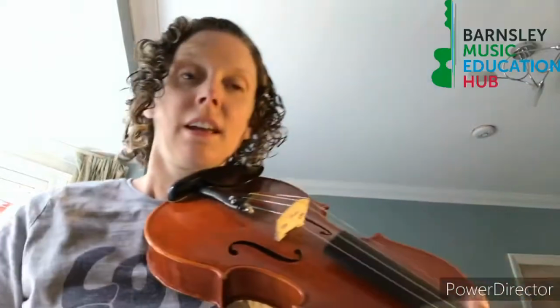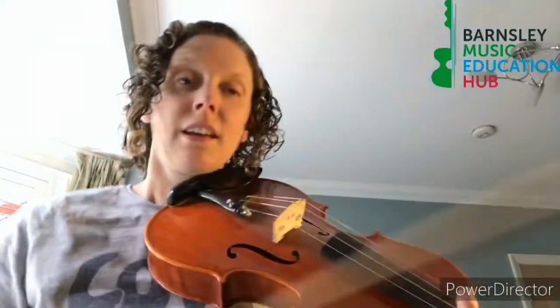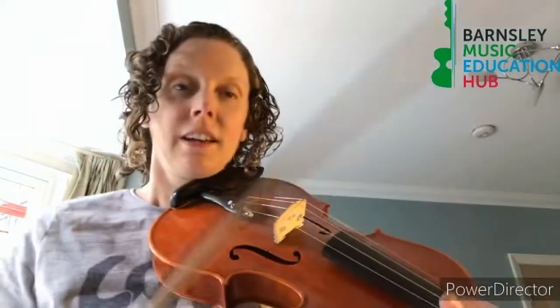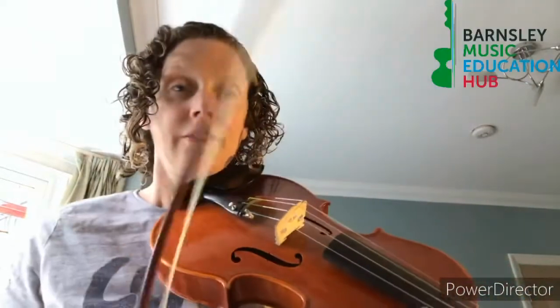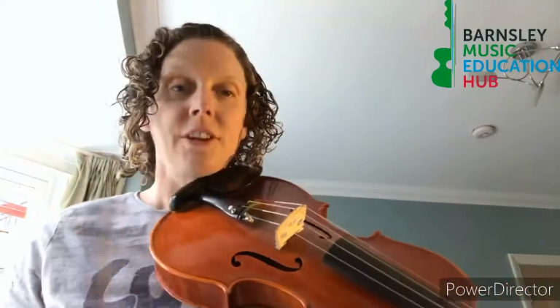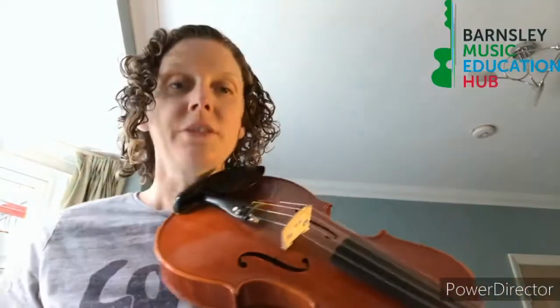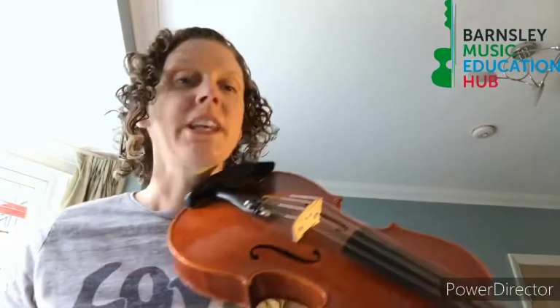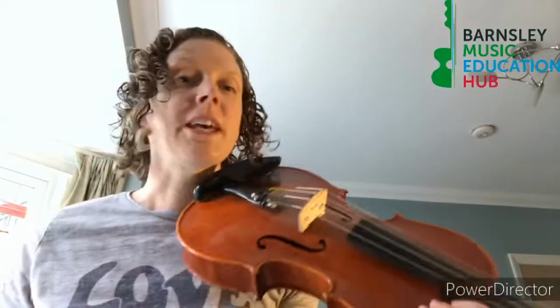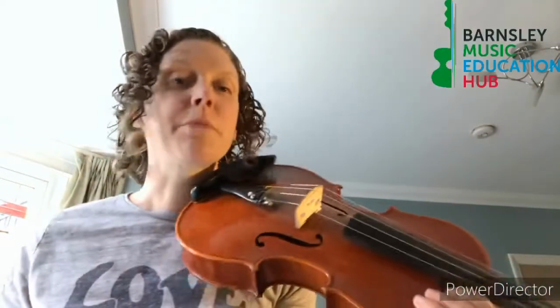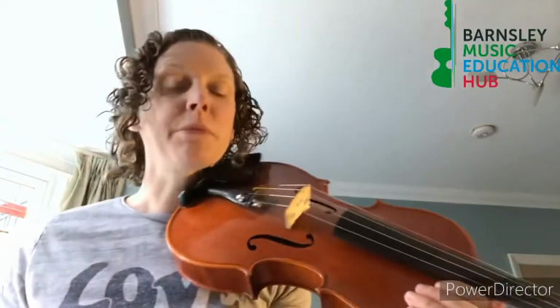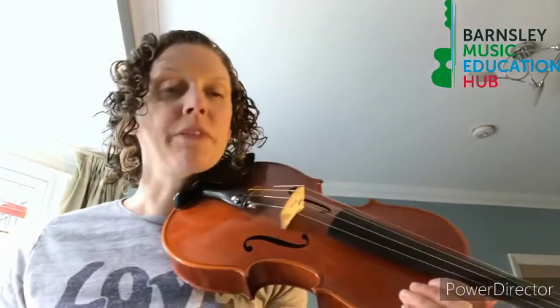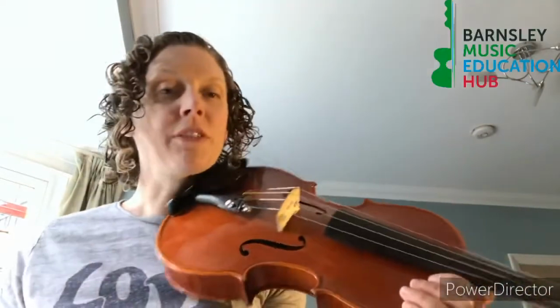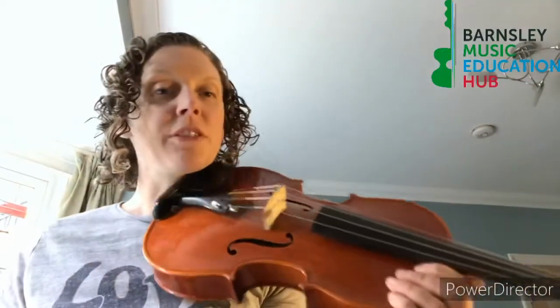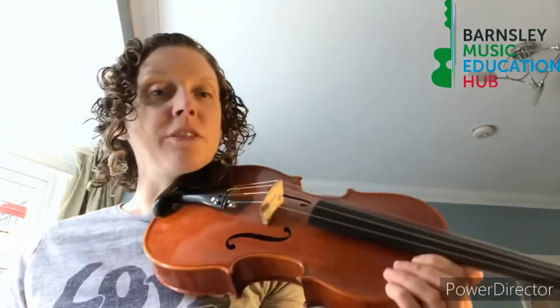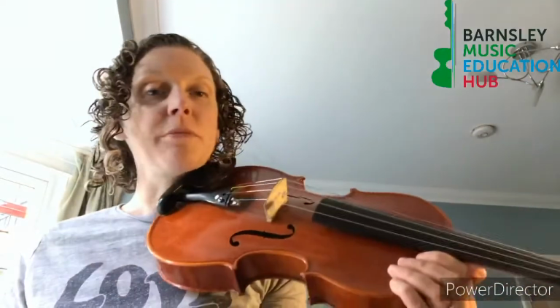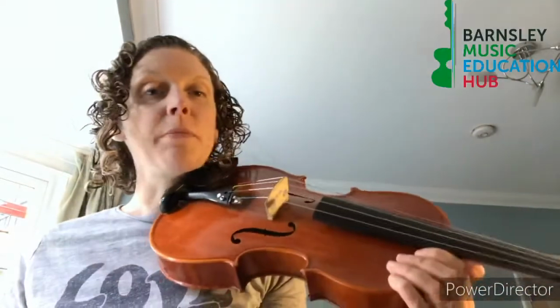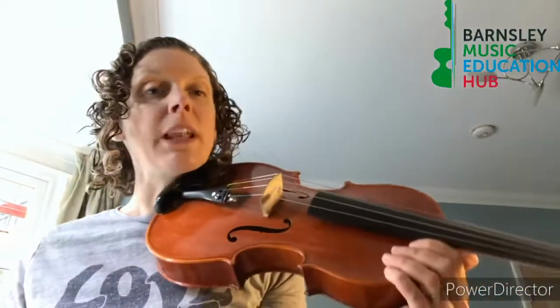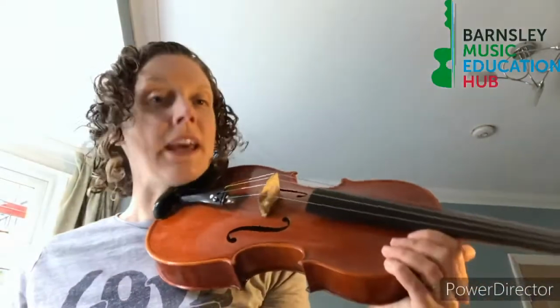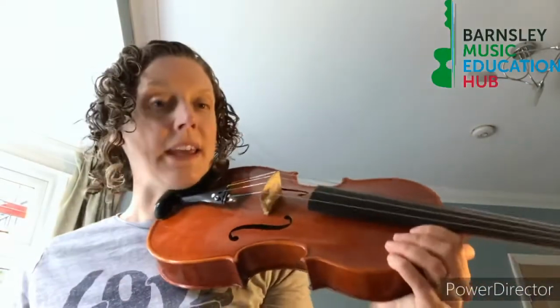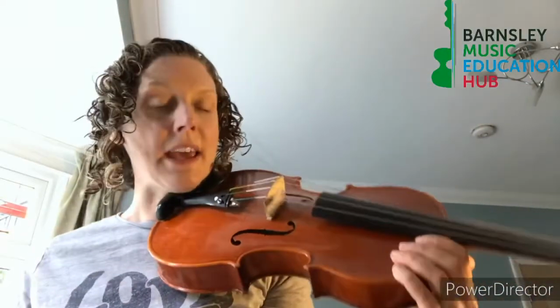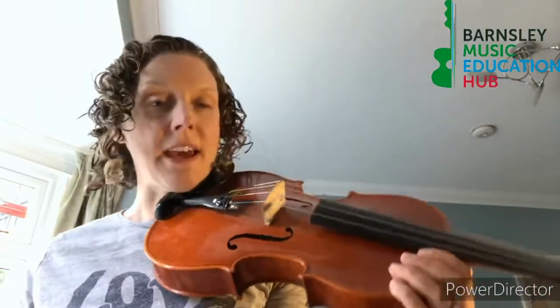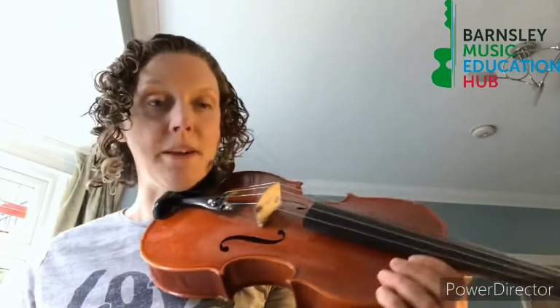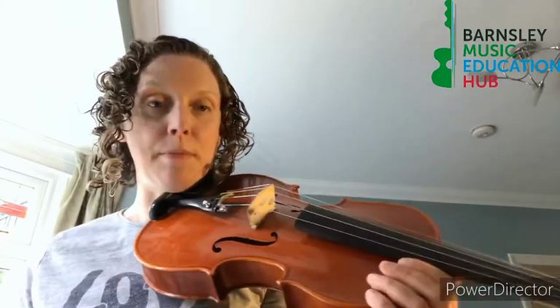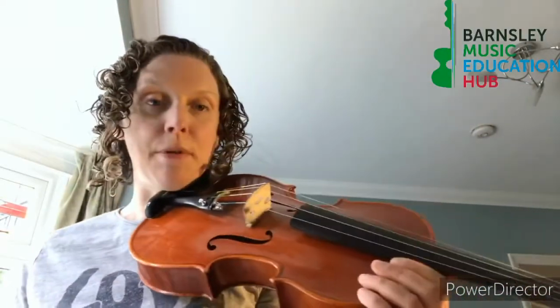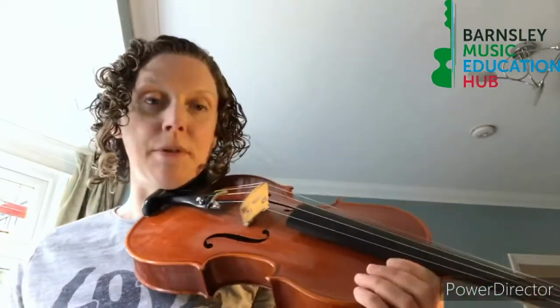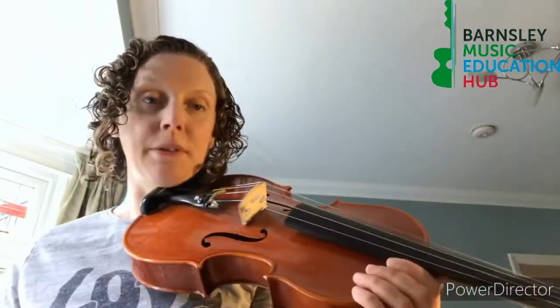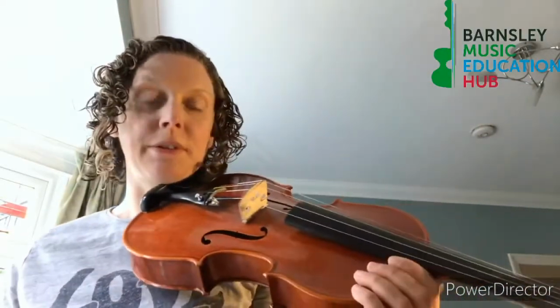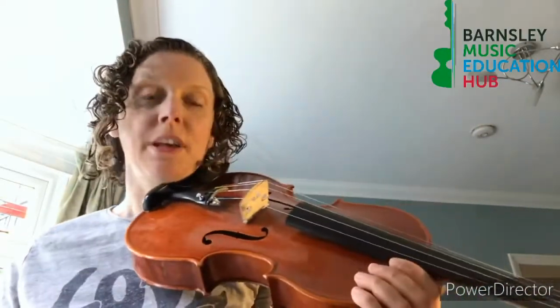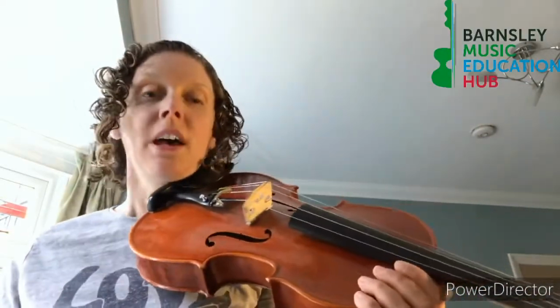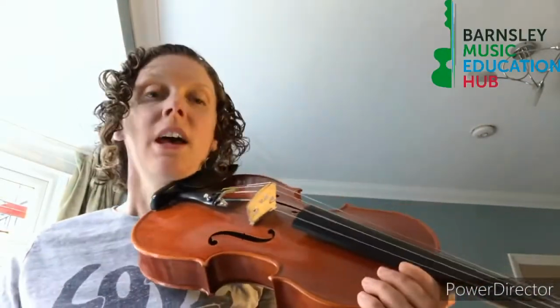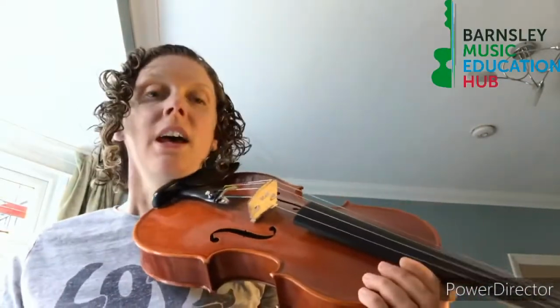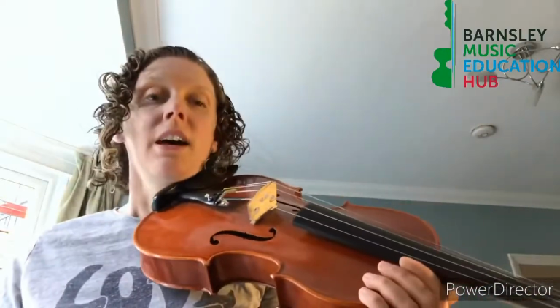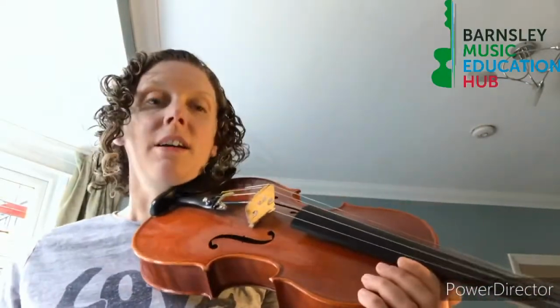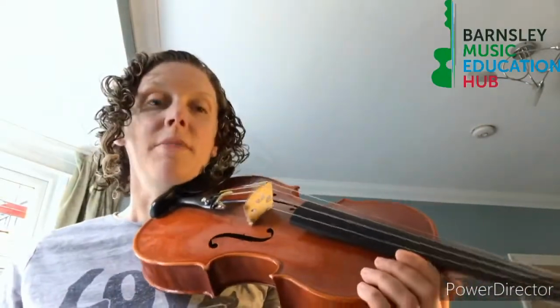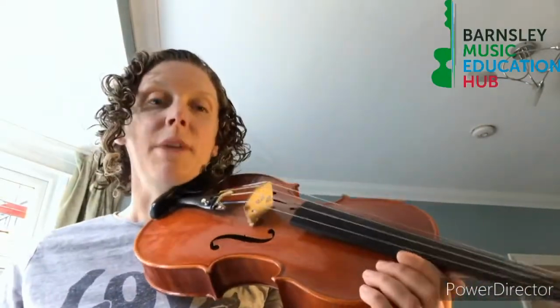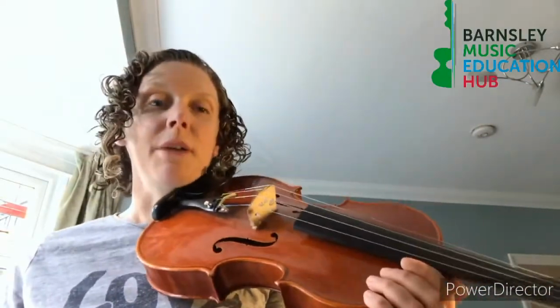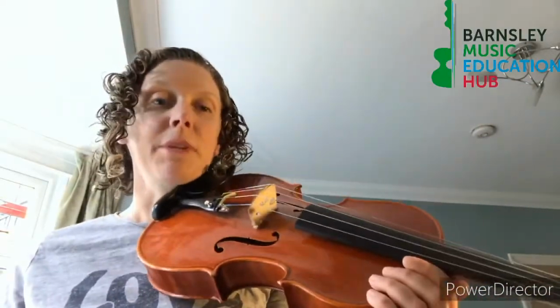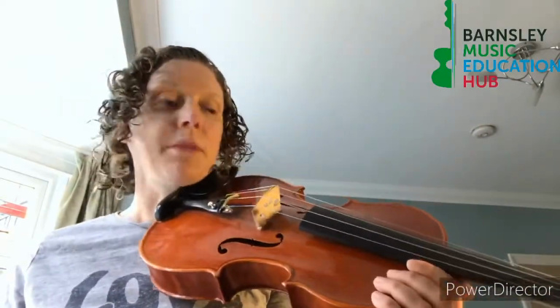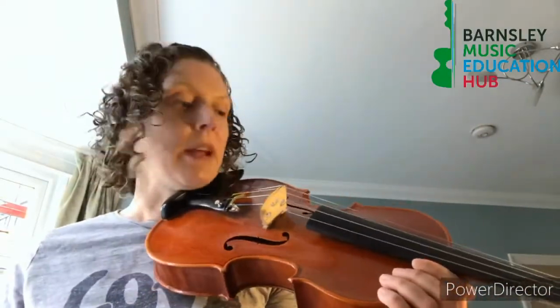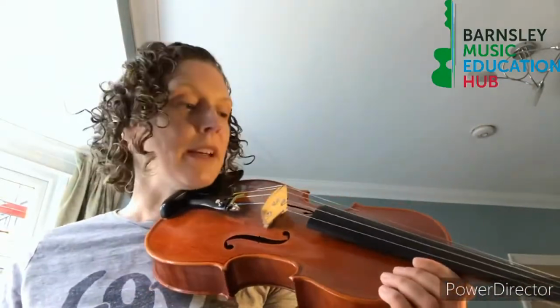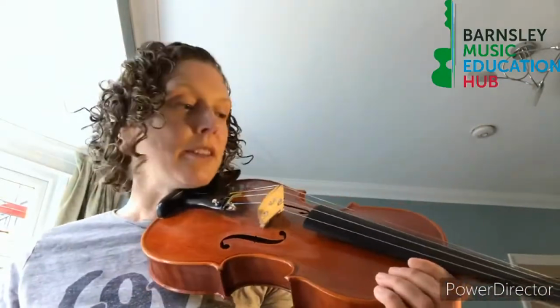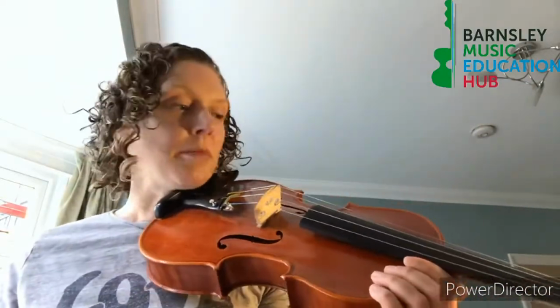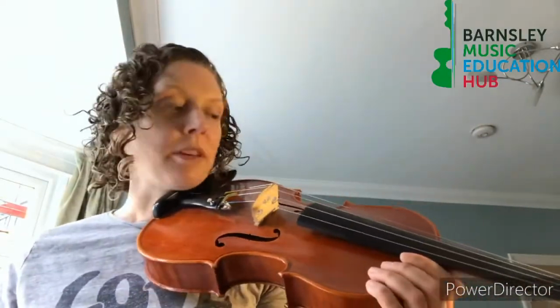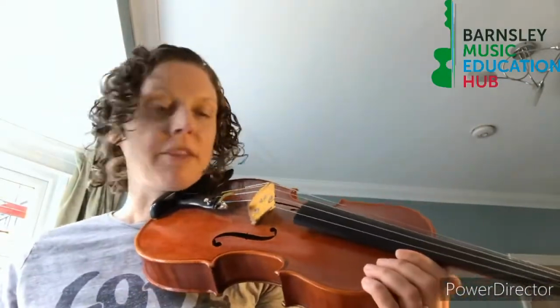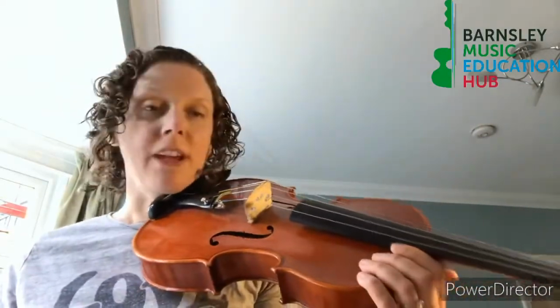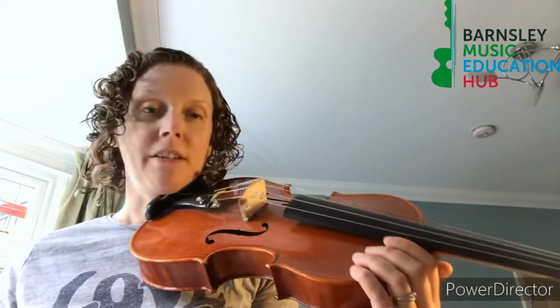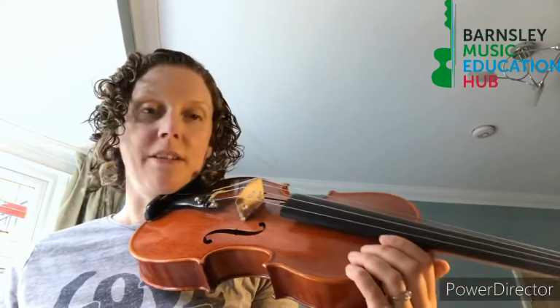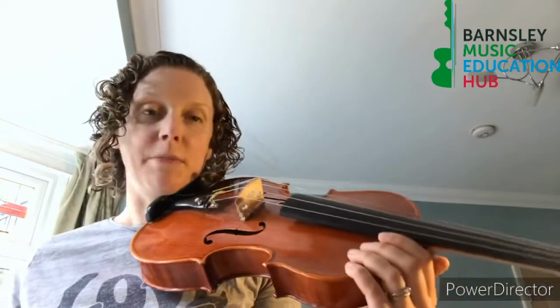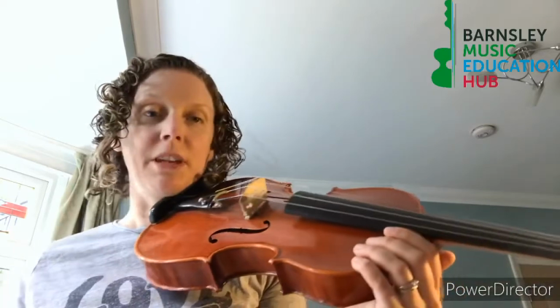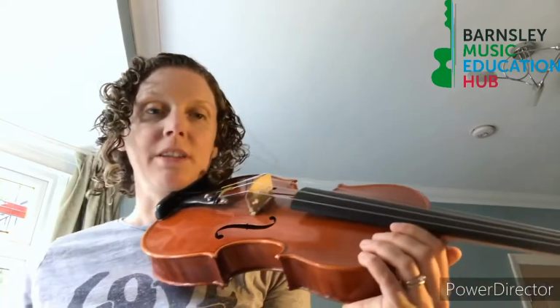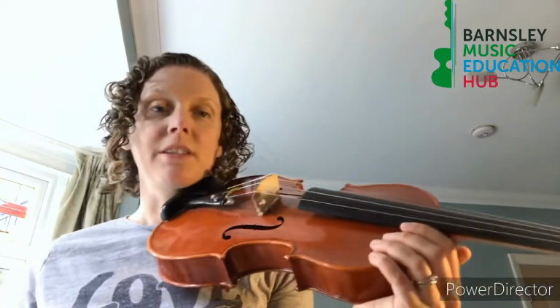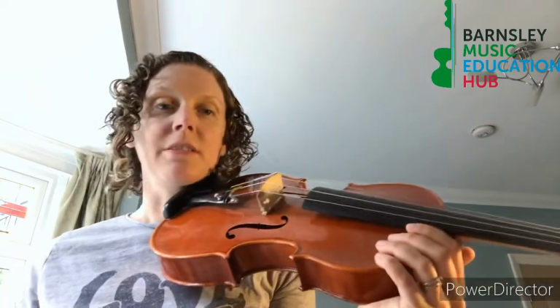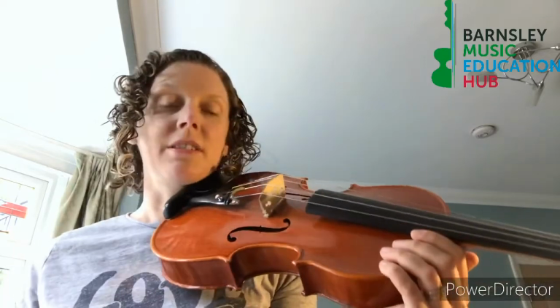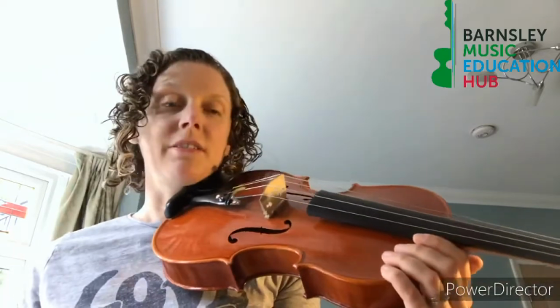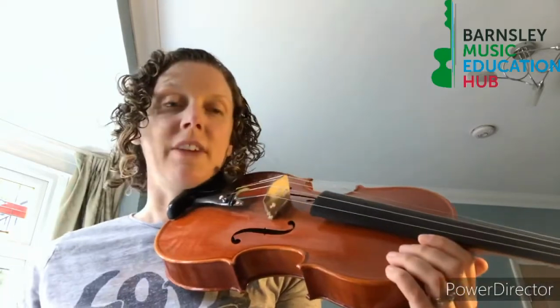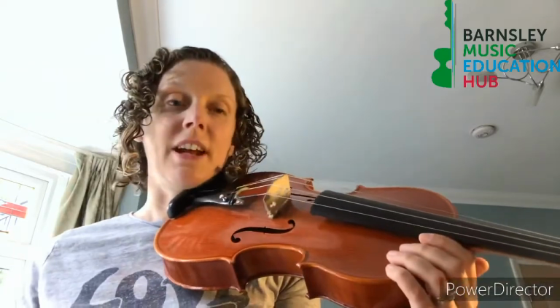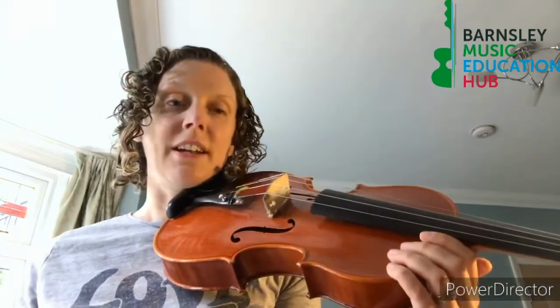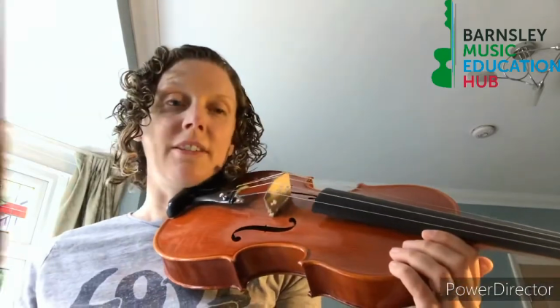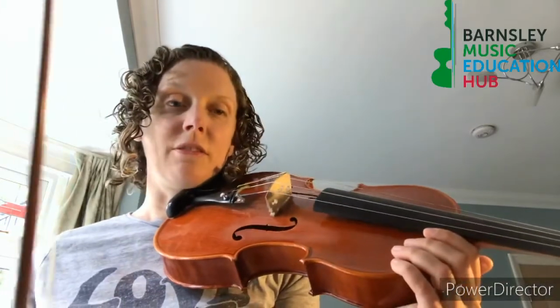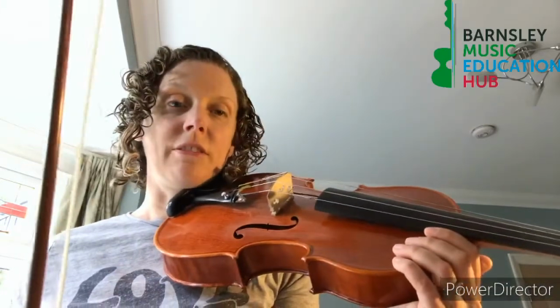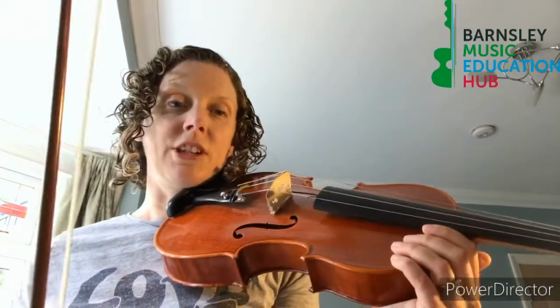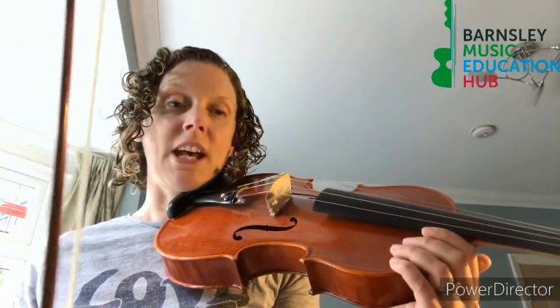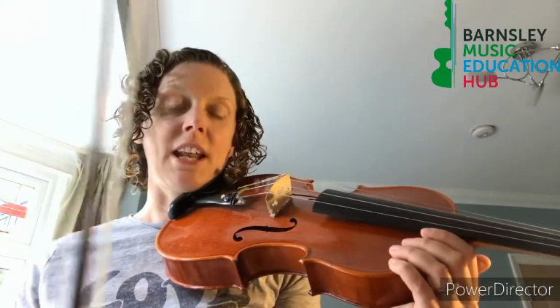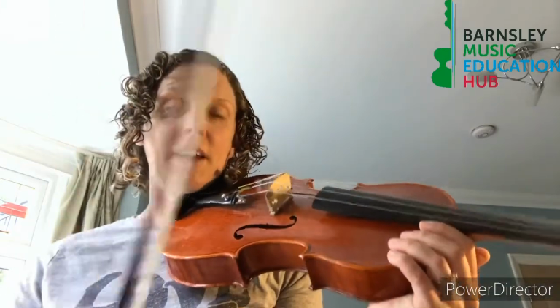A few tips before you play air bow. I'm going to play it on my viola, but you can do it on a violin or a cello.